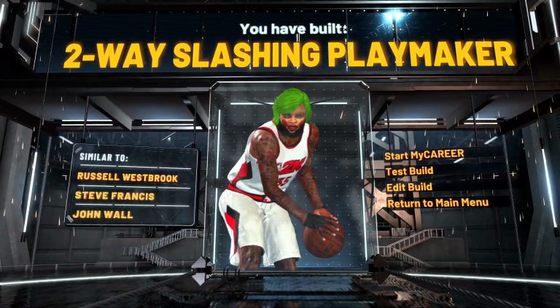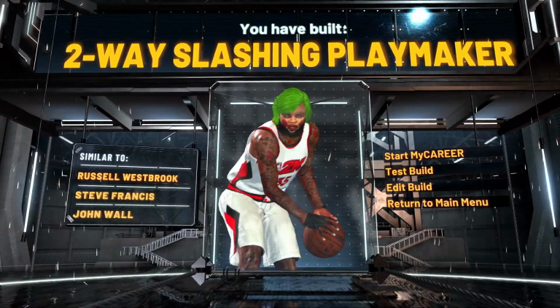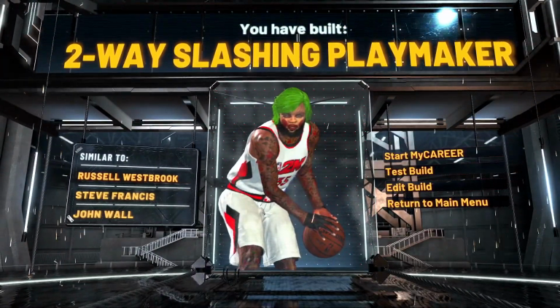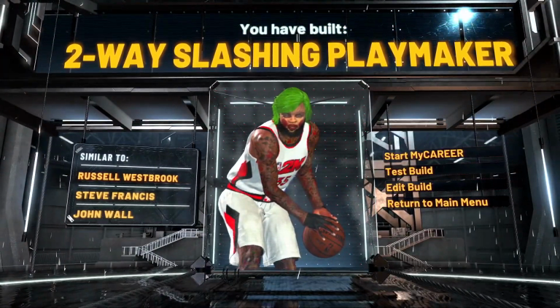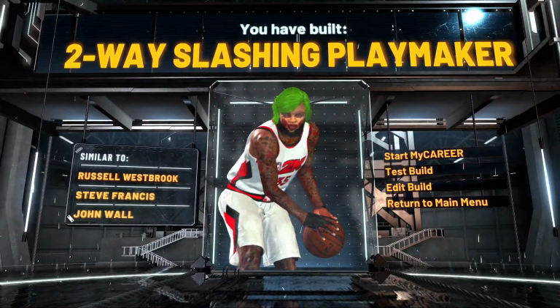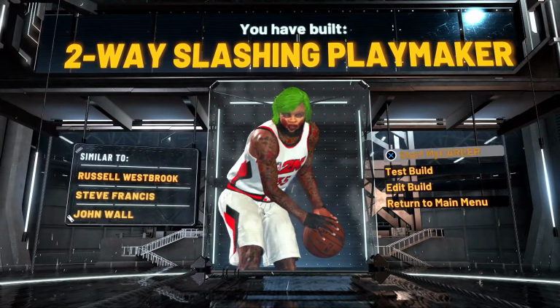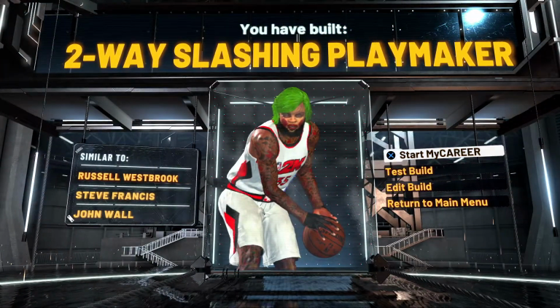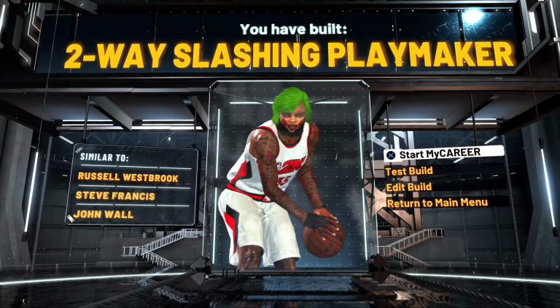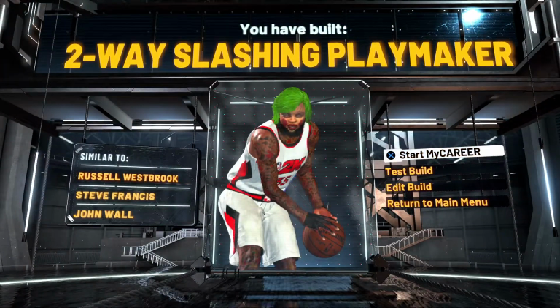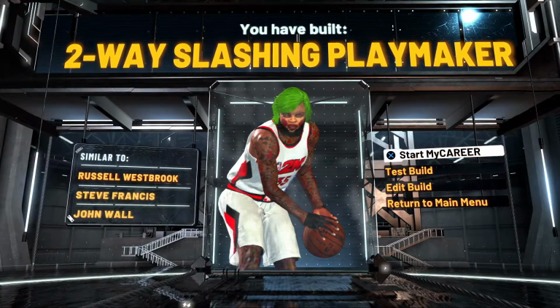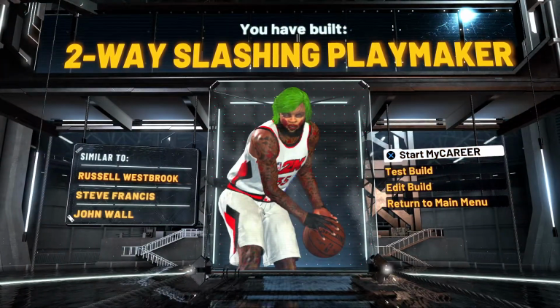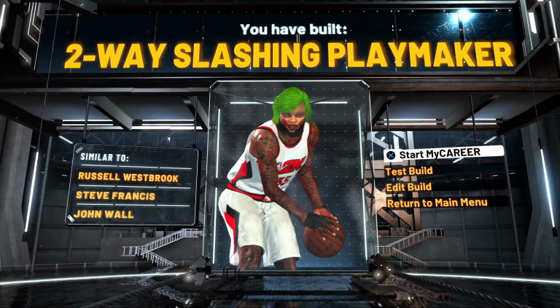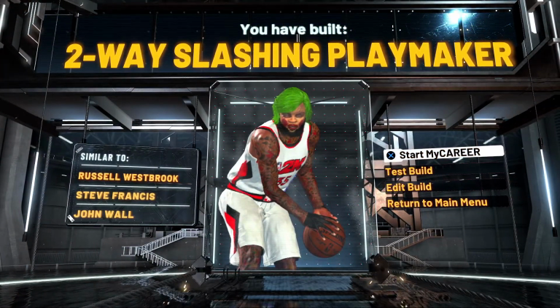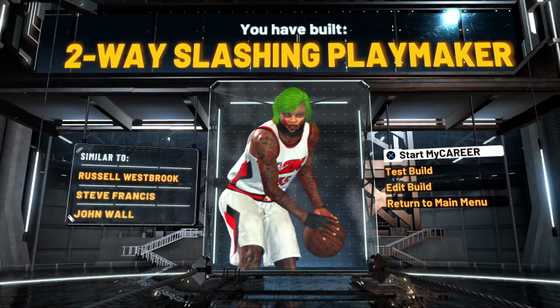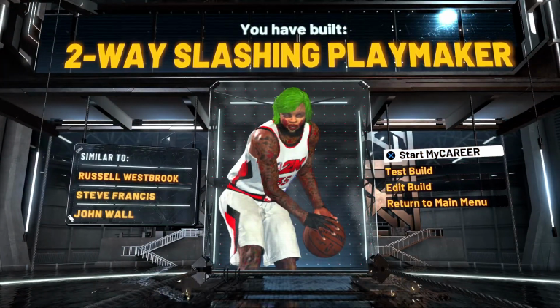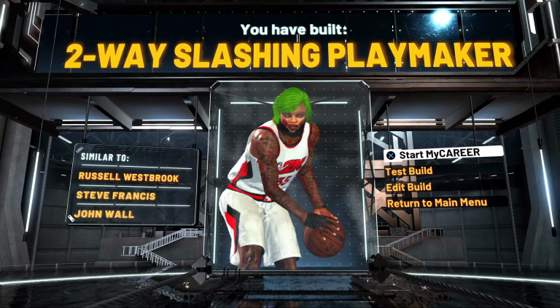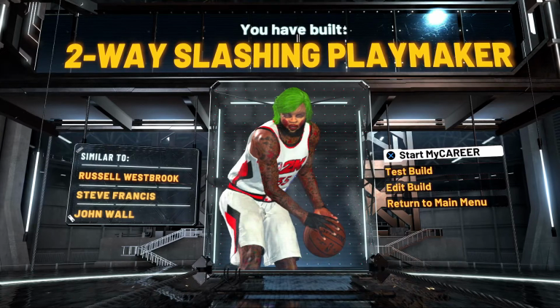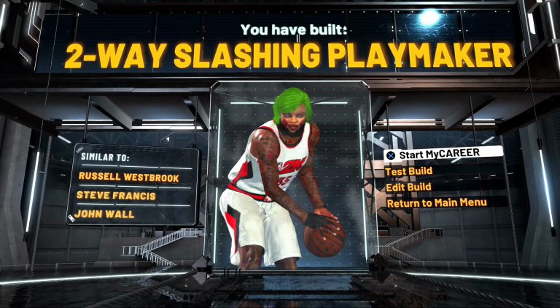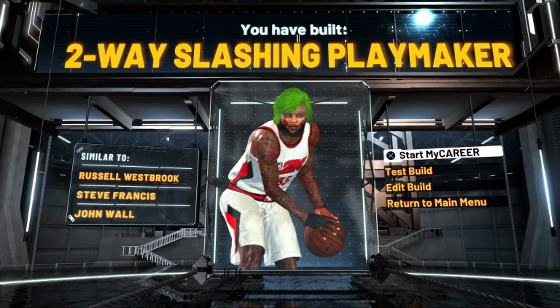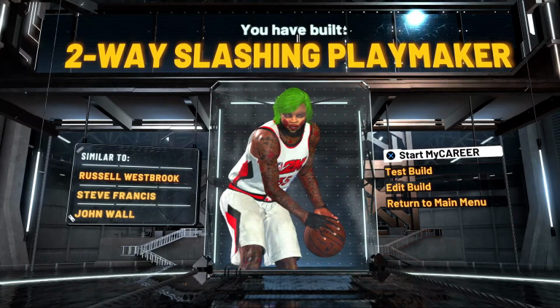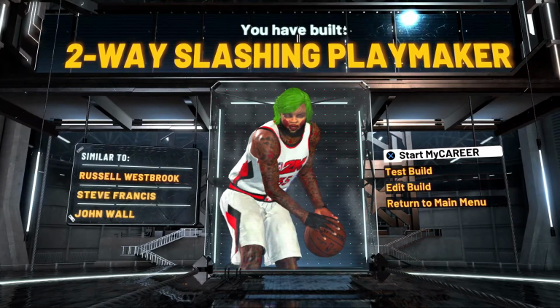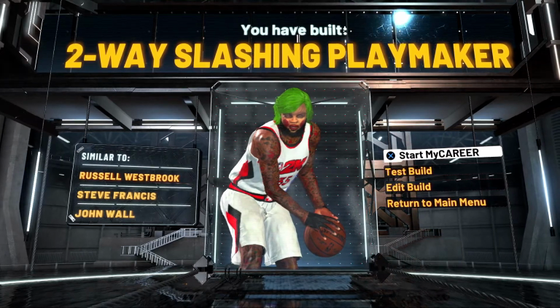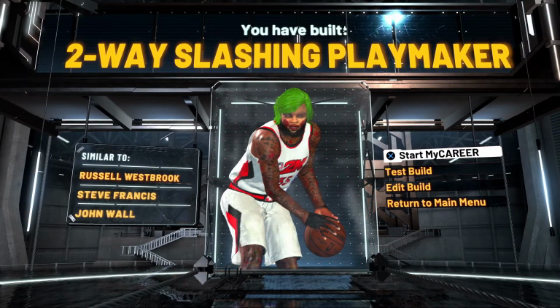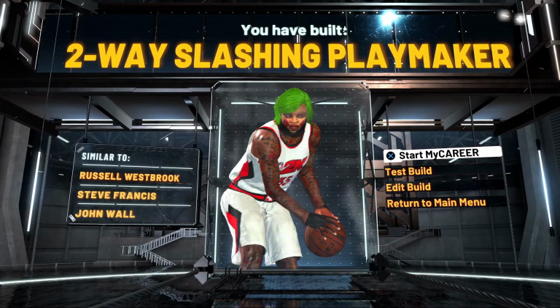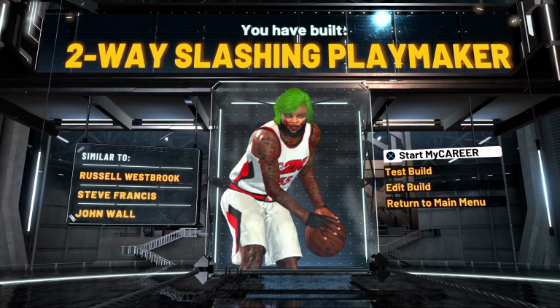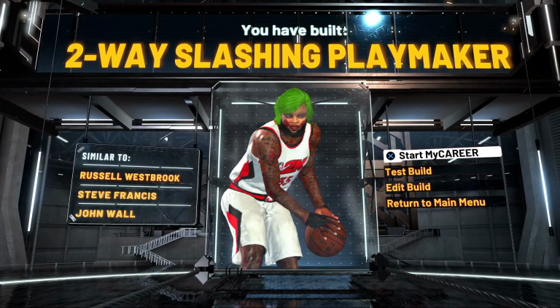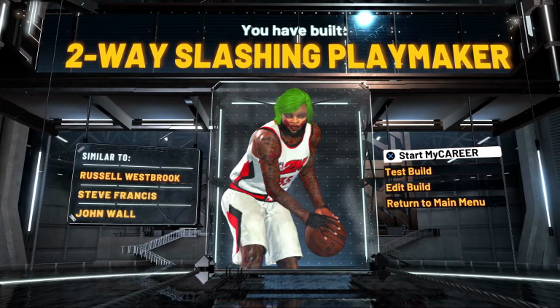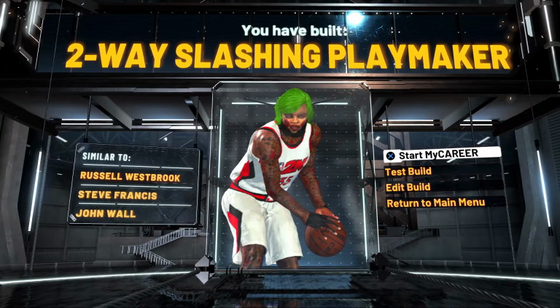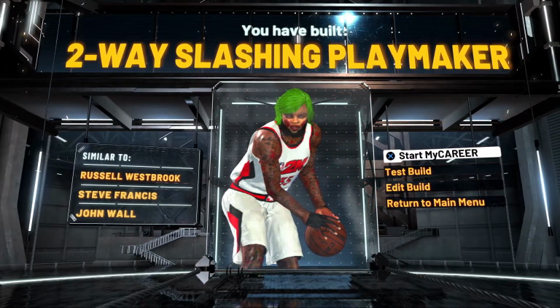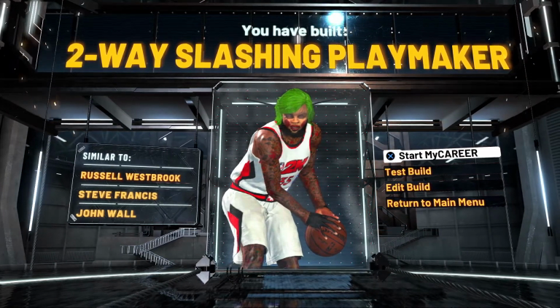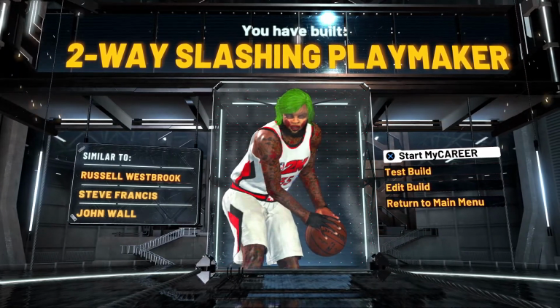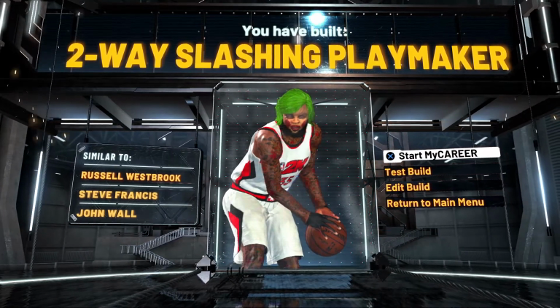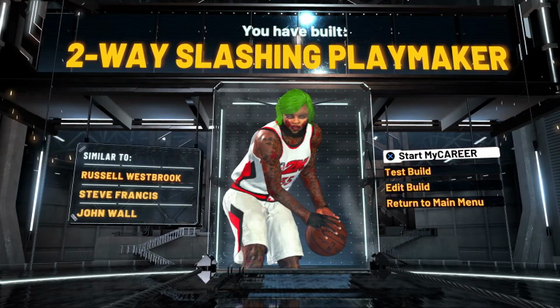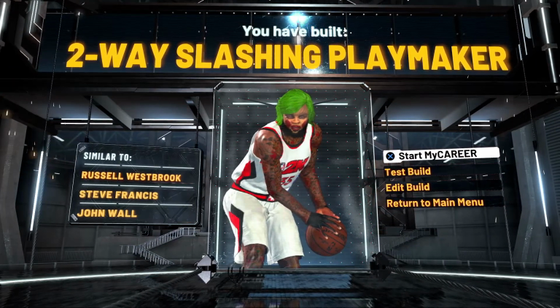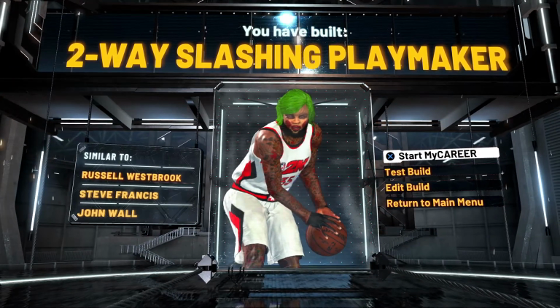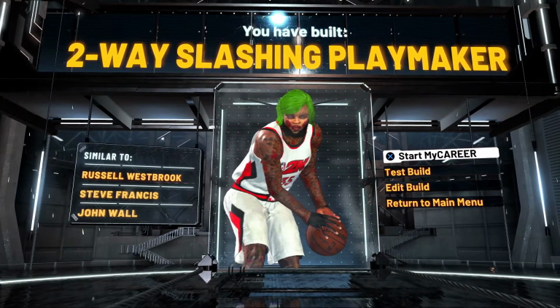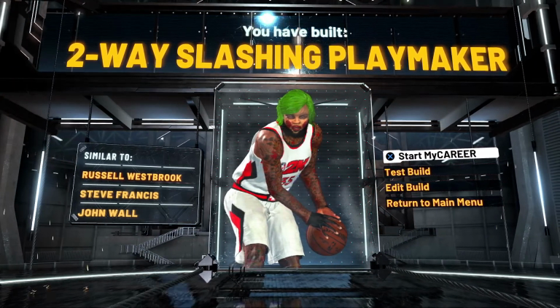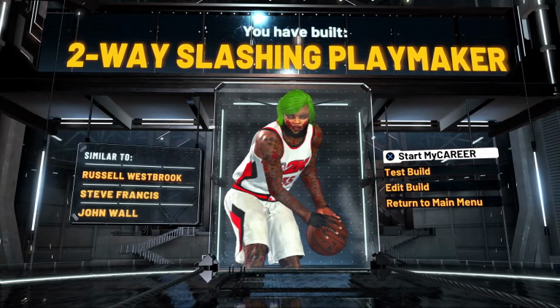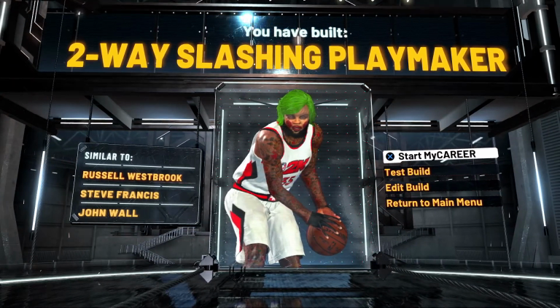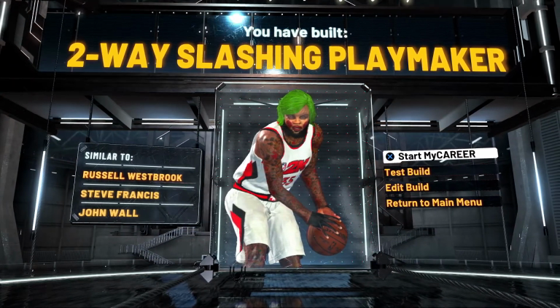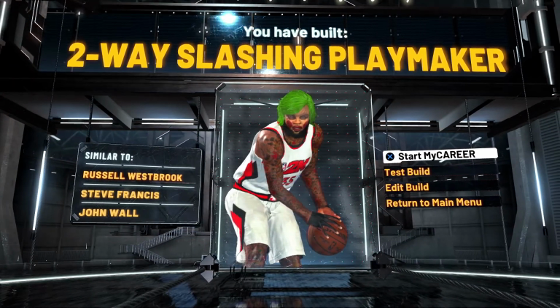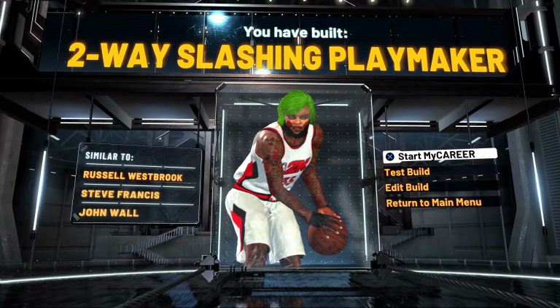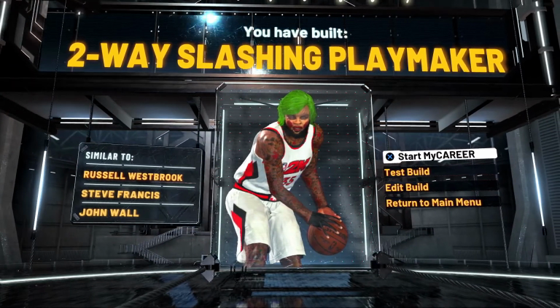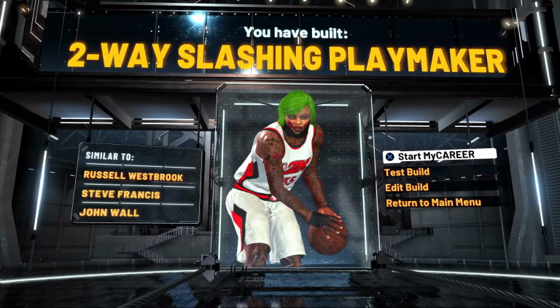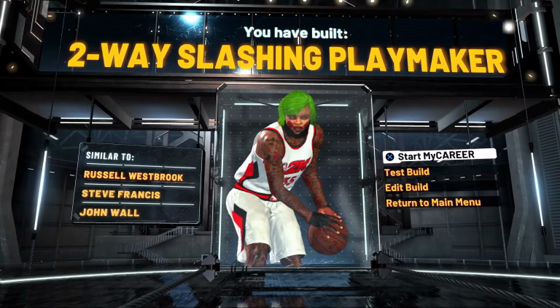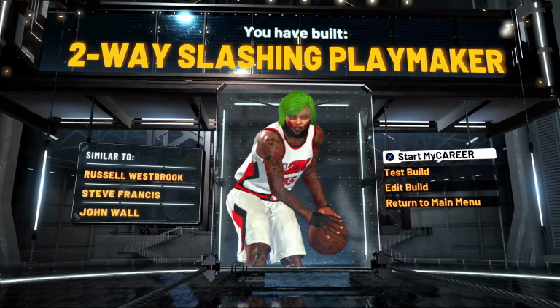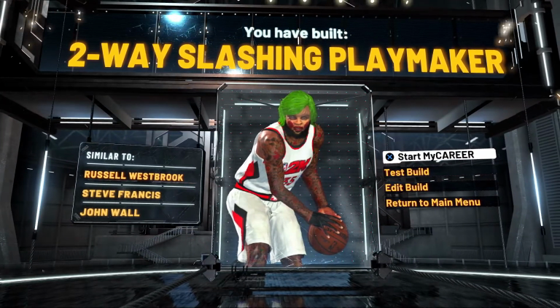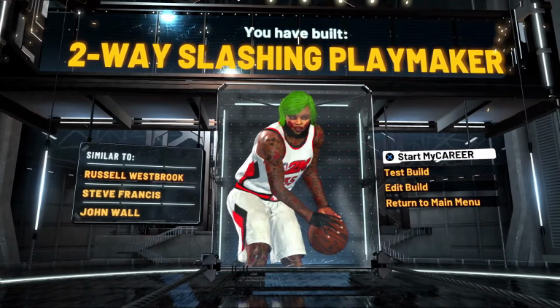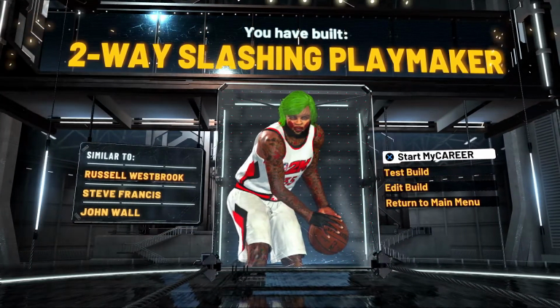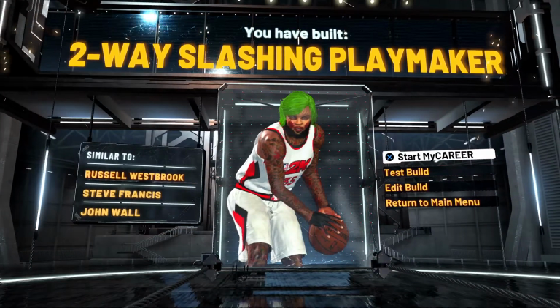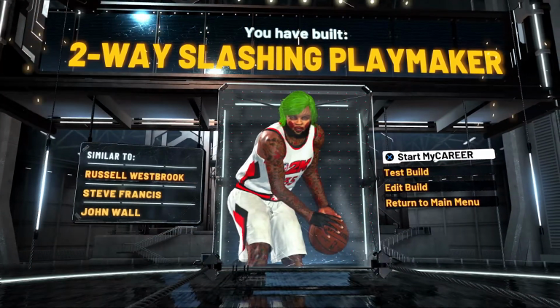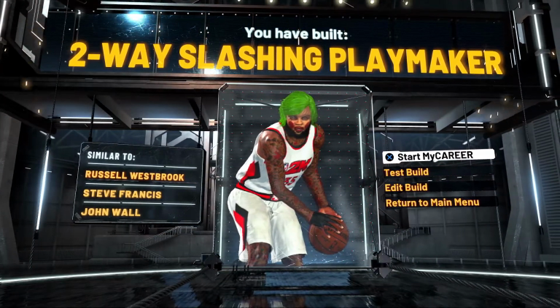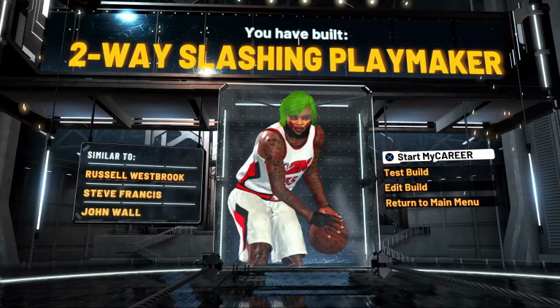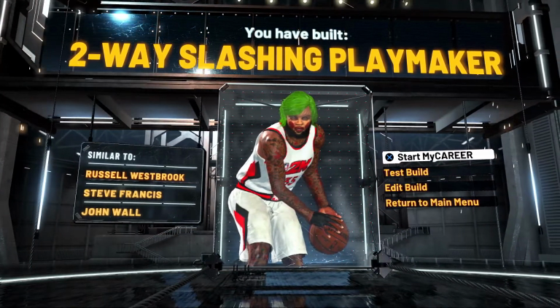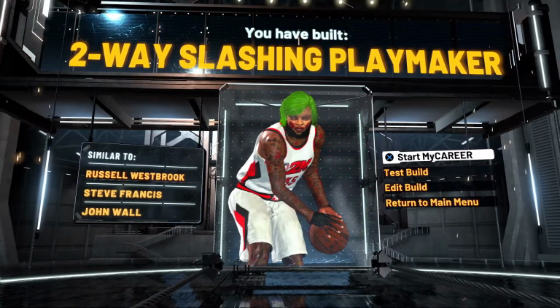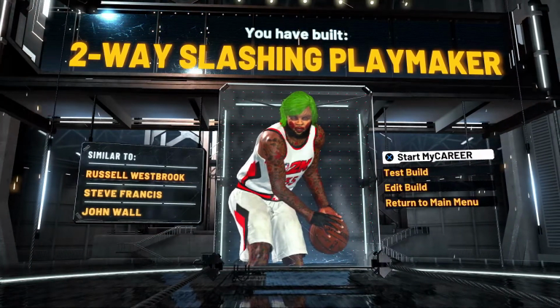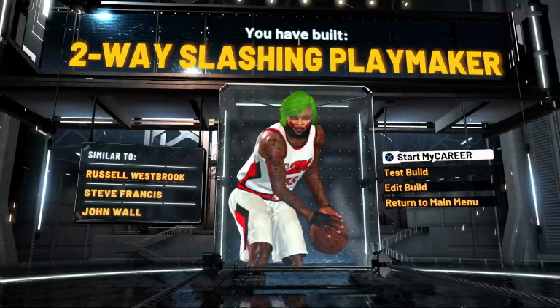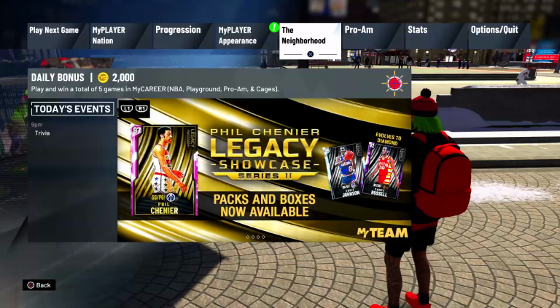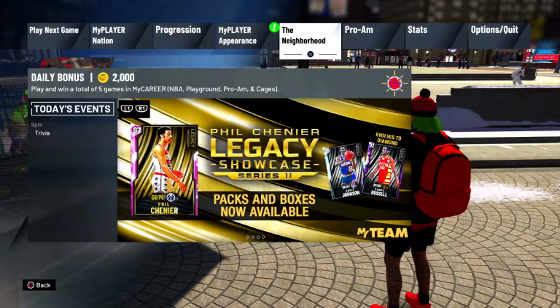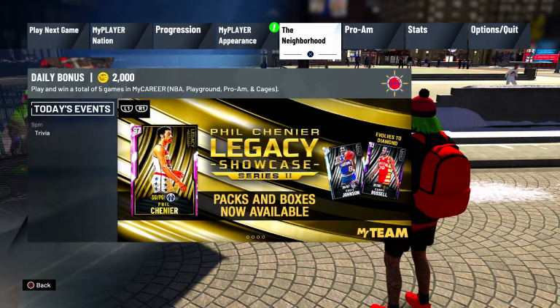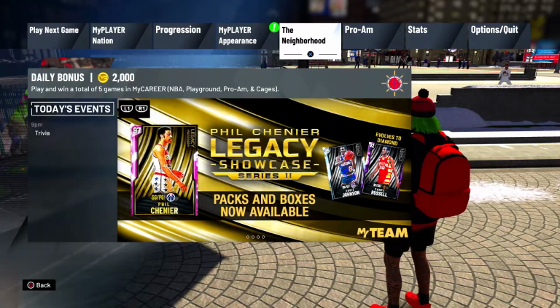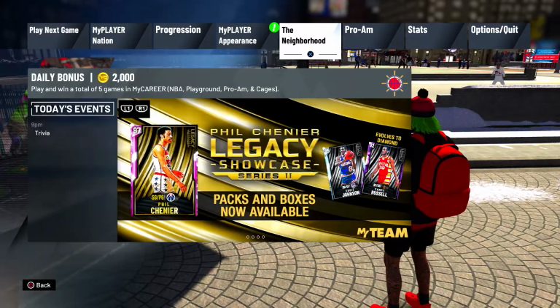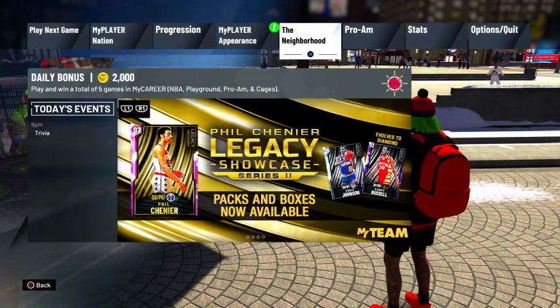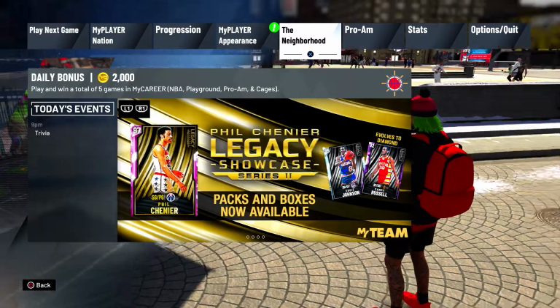Press yes, and now you've made a two-way slashing playmaker. I'm gonna show you guys how I have my badge set up and my stats at 98 overall, then I'll see you guys when I get into the park.